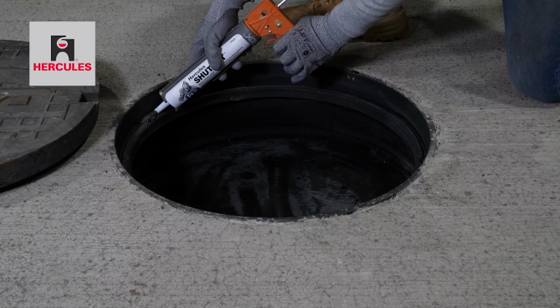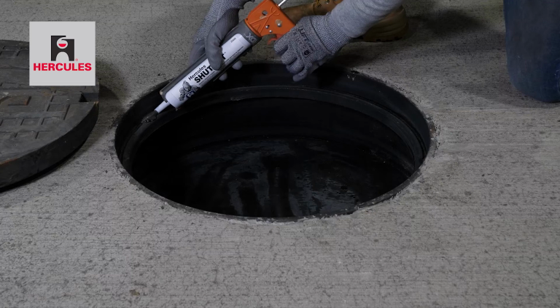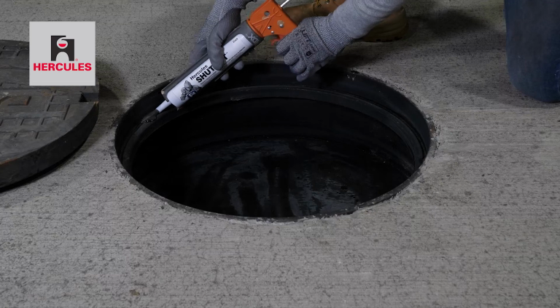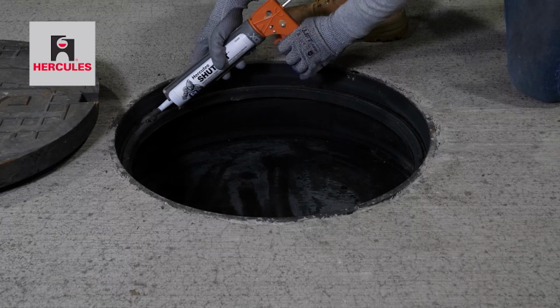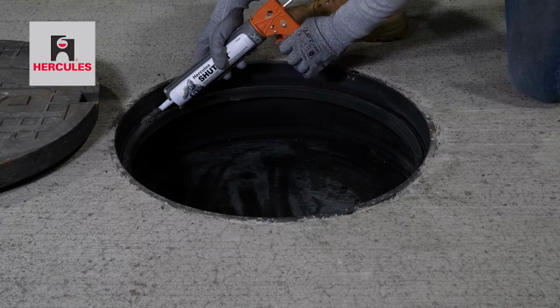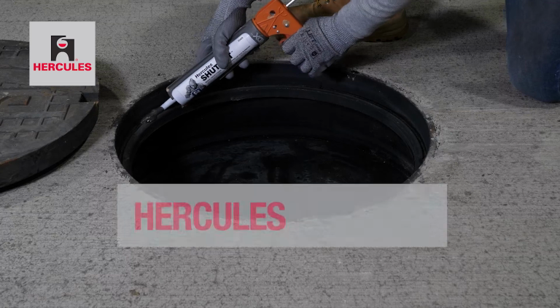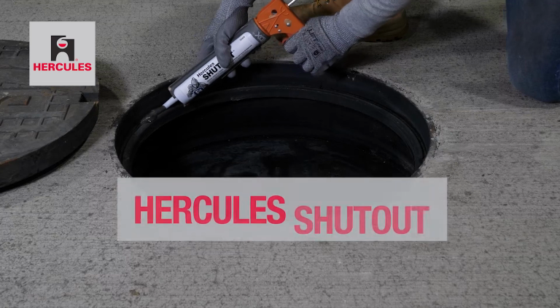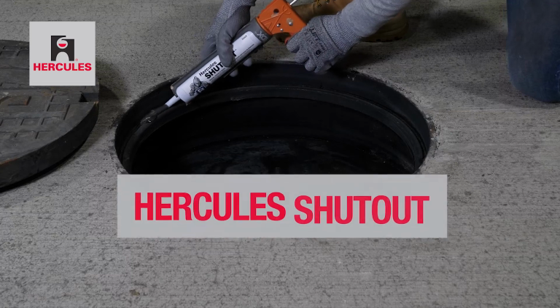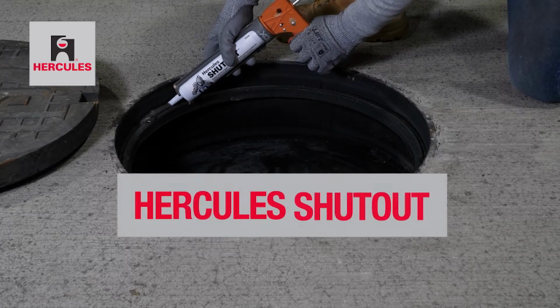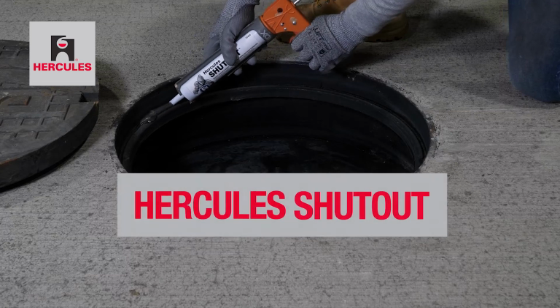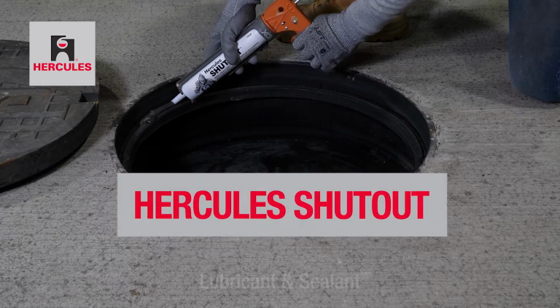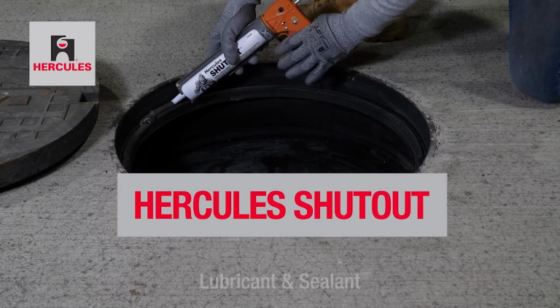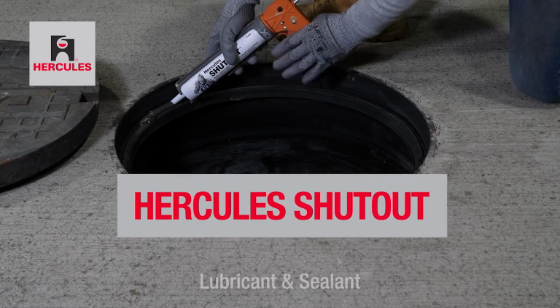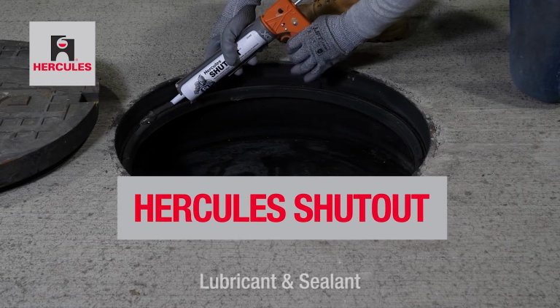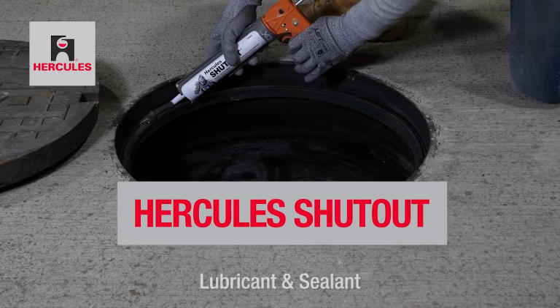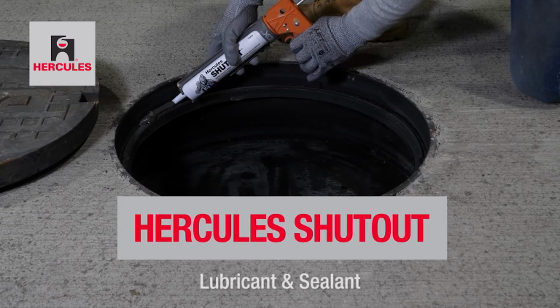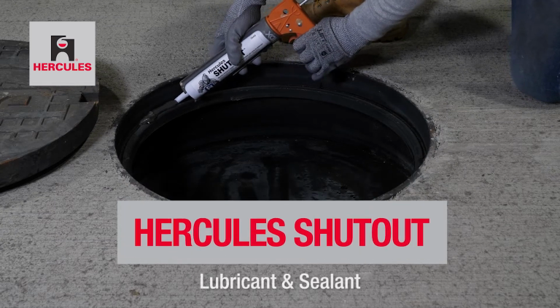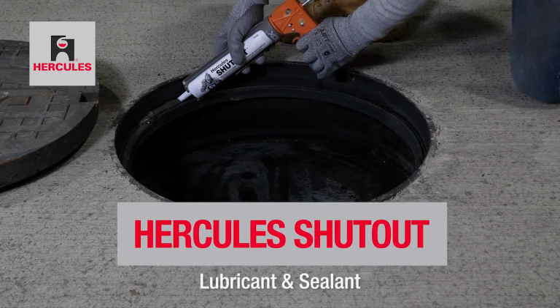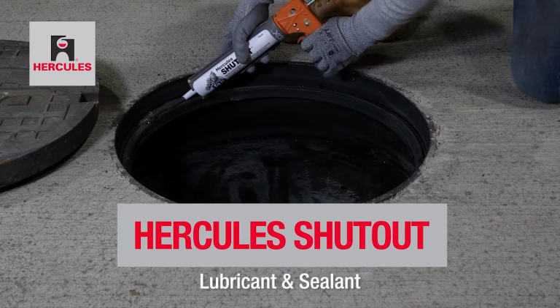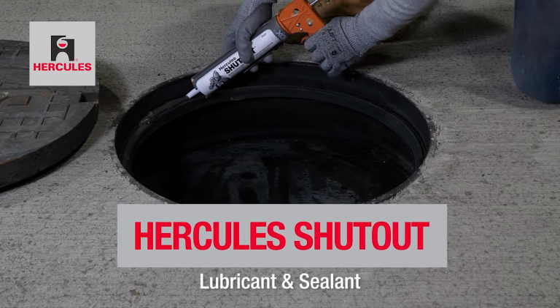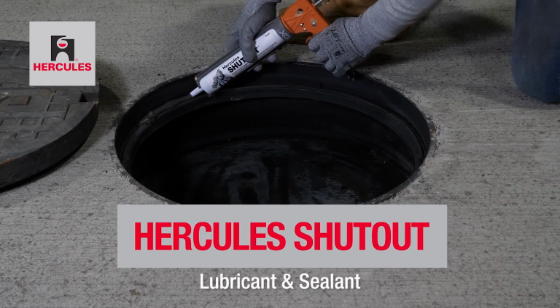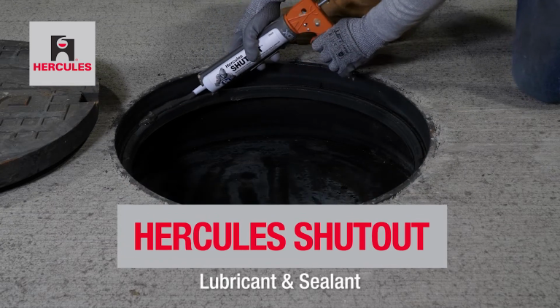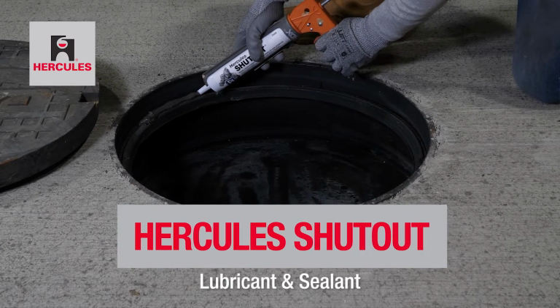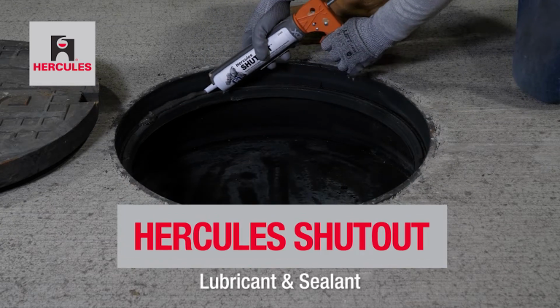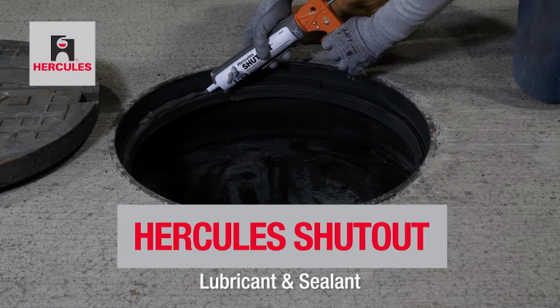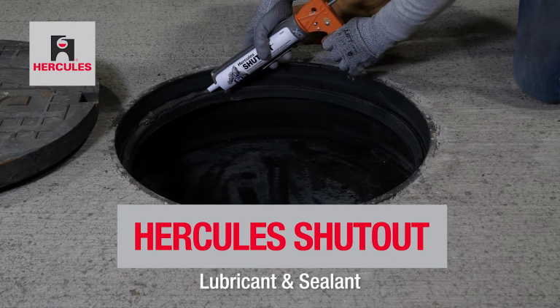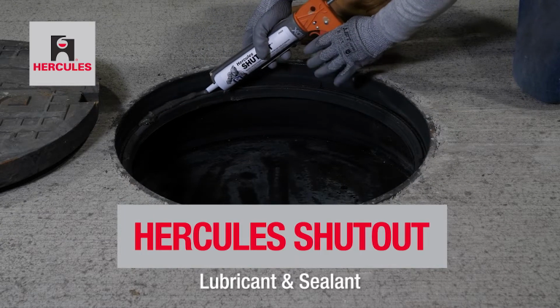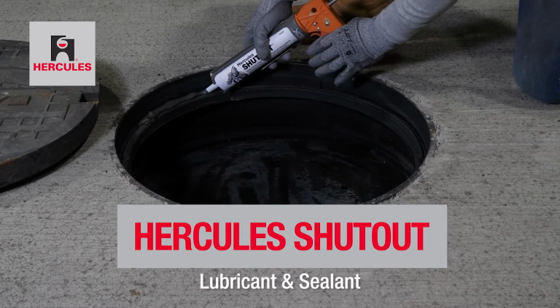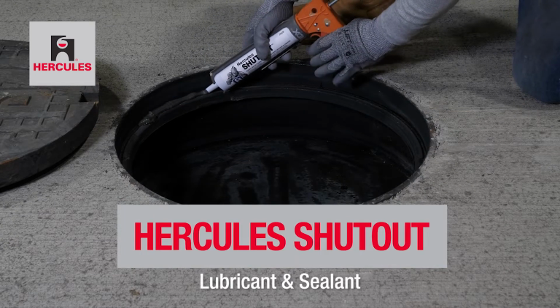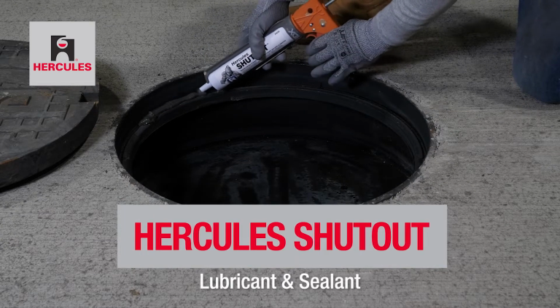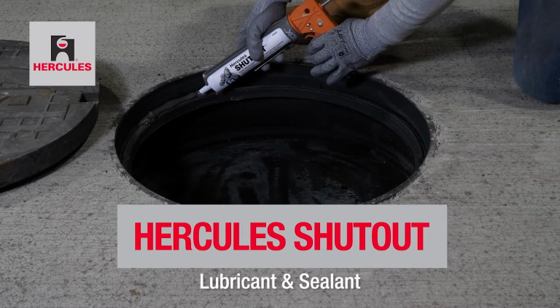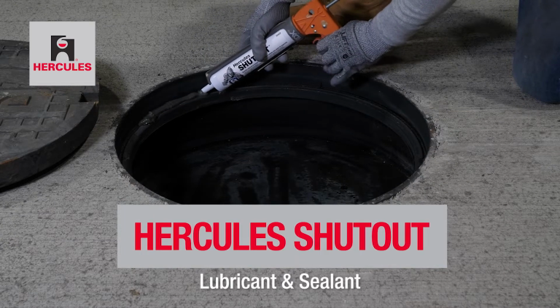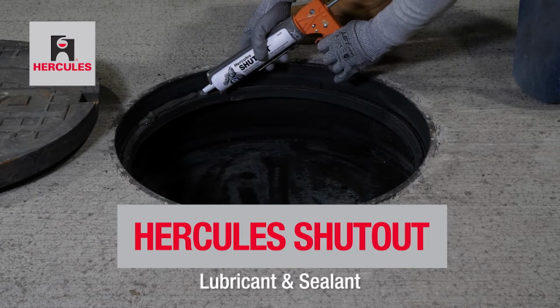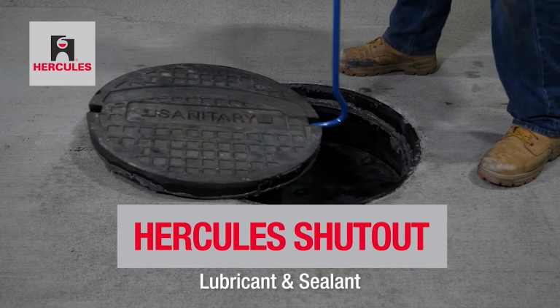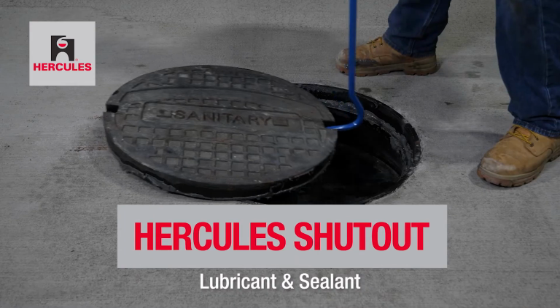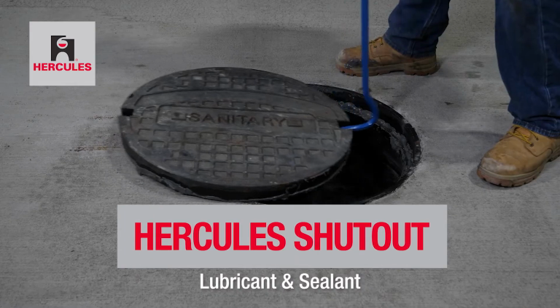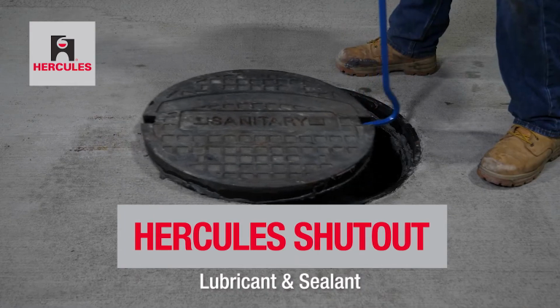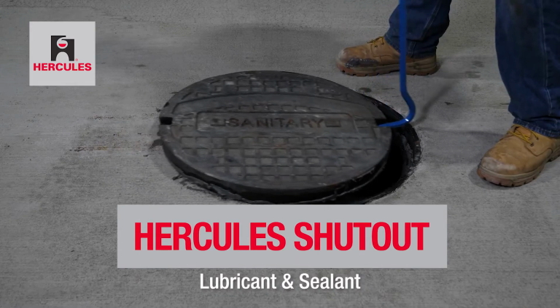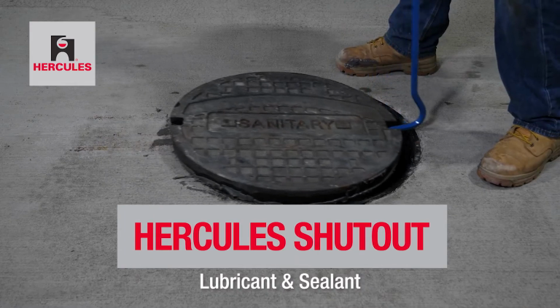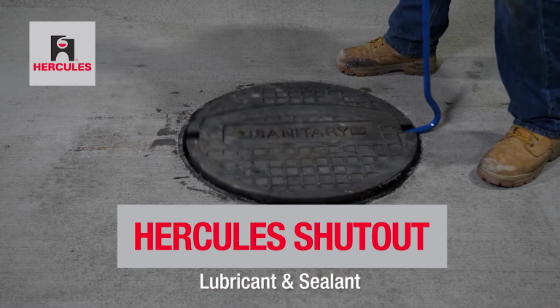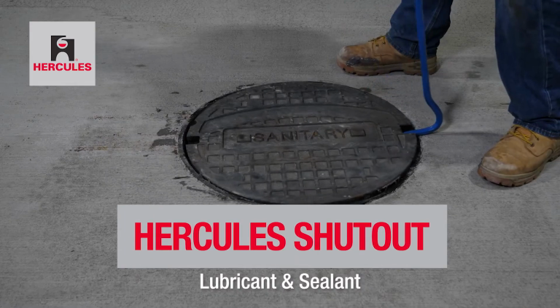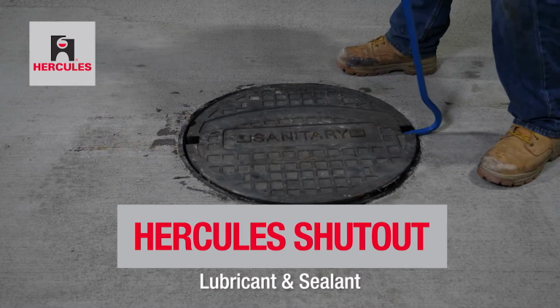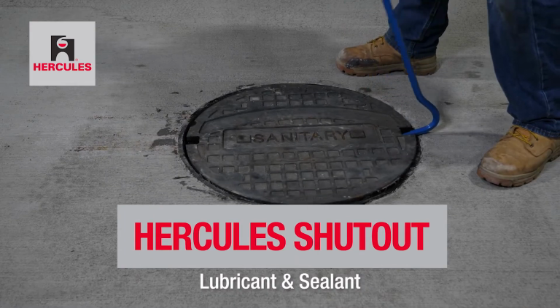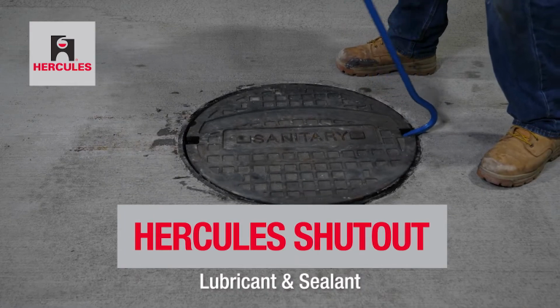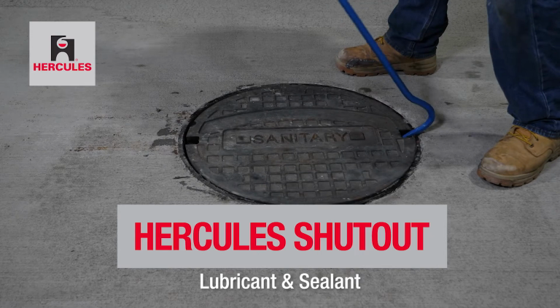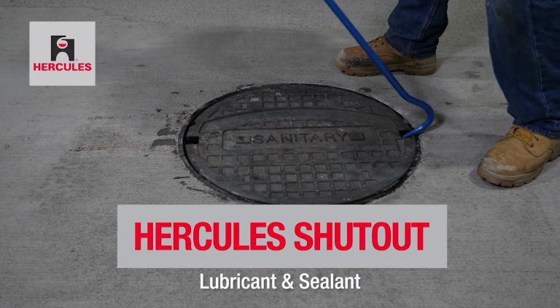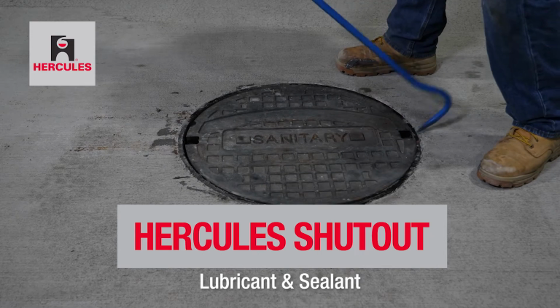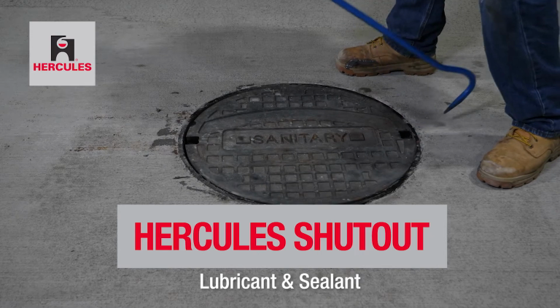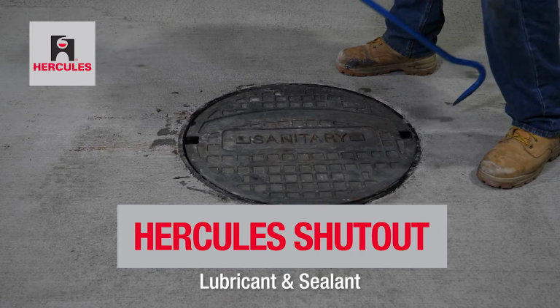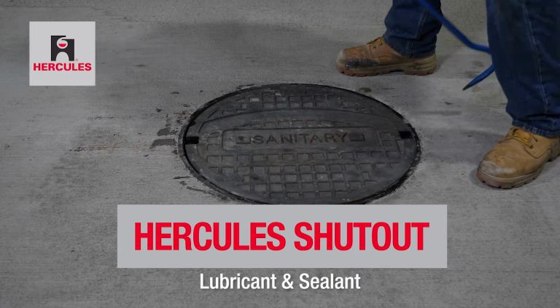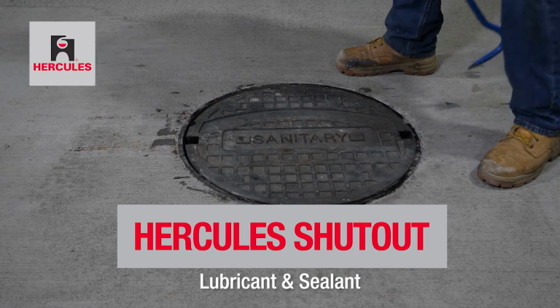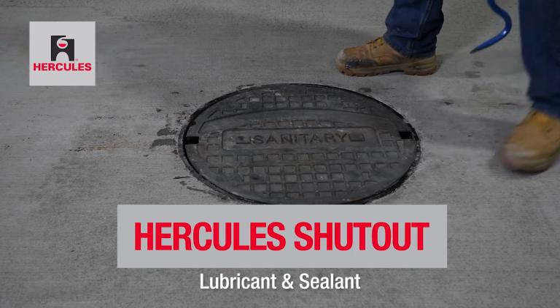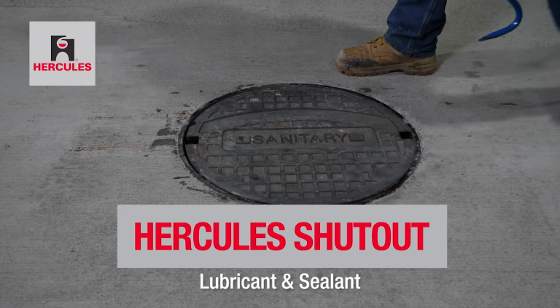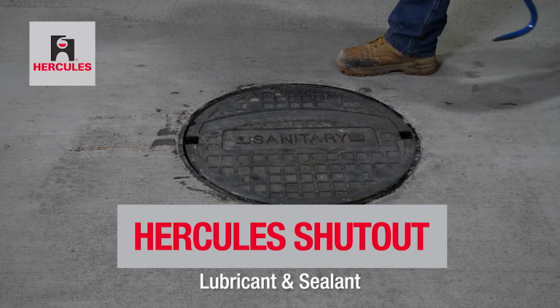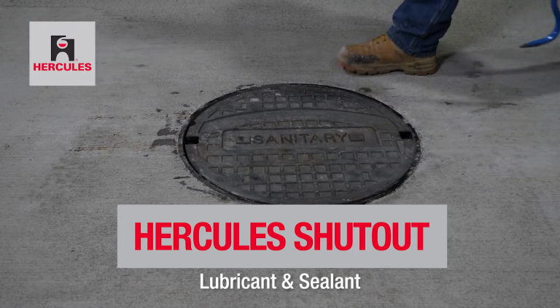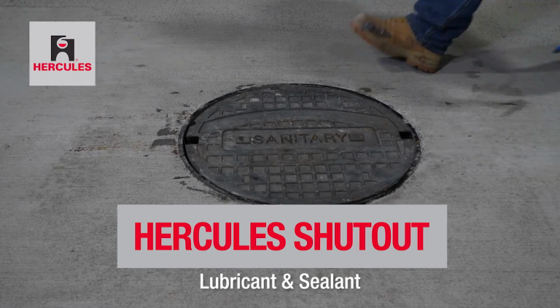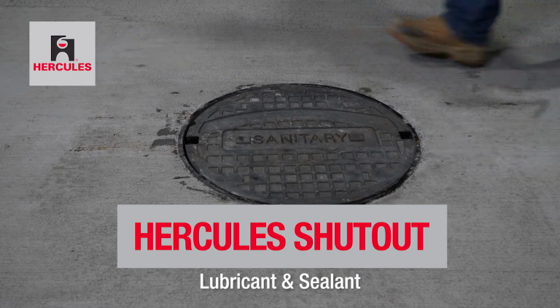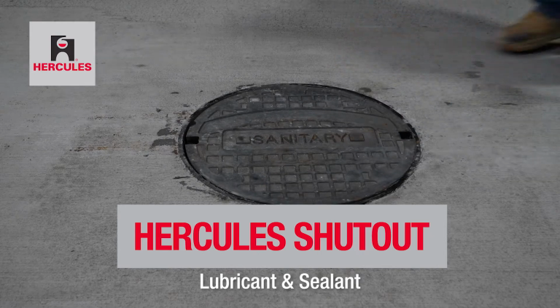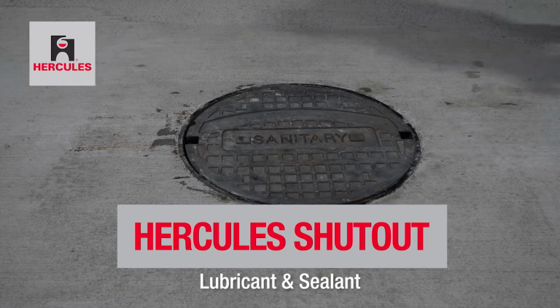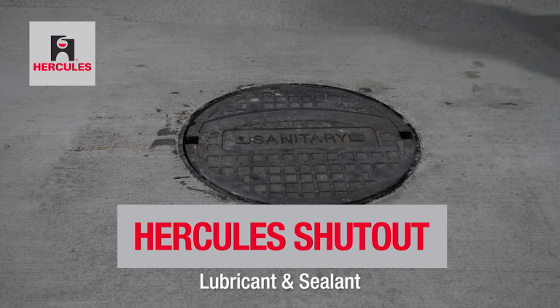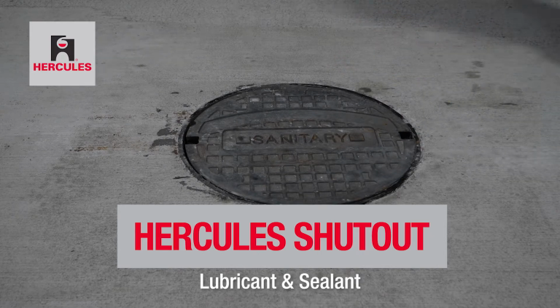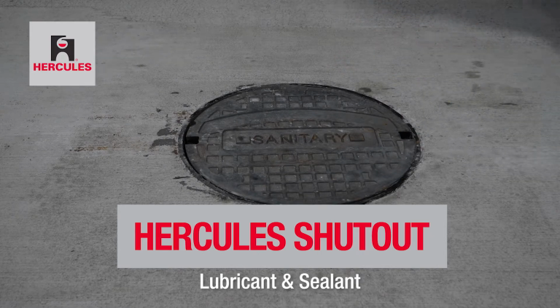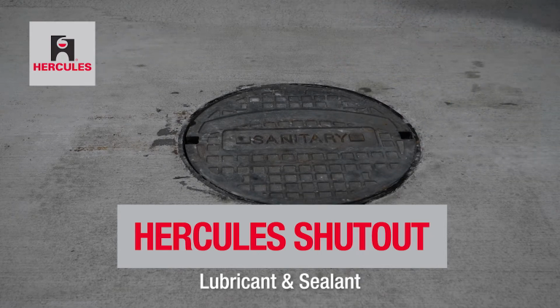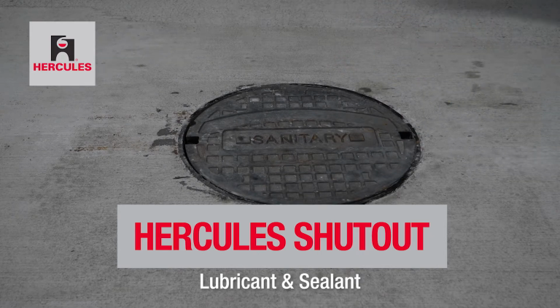Hercules Shutout seals and lubricates manhole covers to reduce inflow and is a safe, jobsite-ready solution.